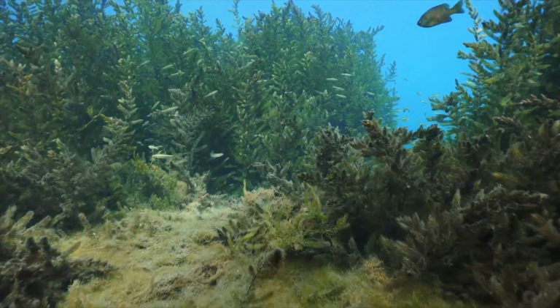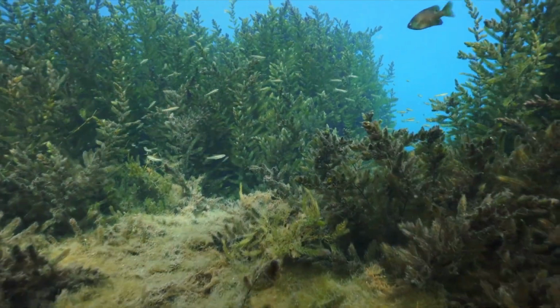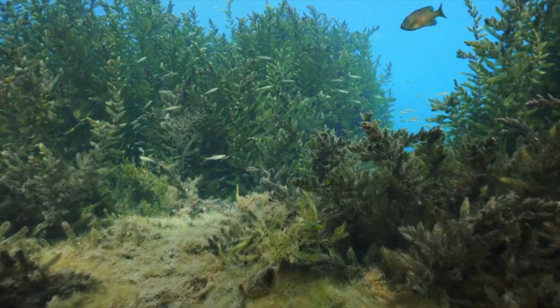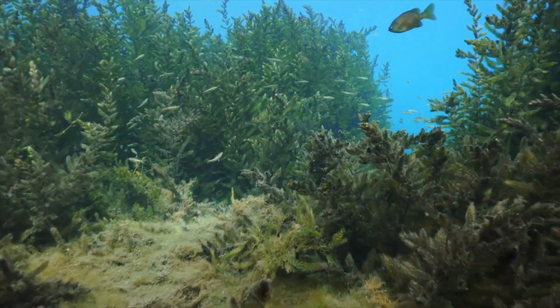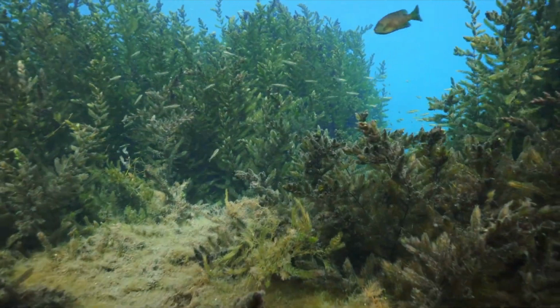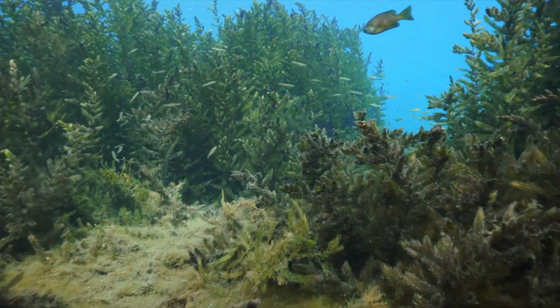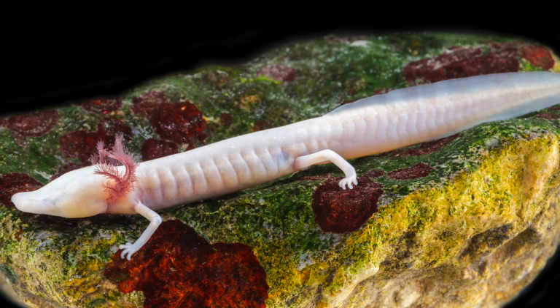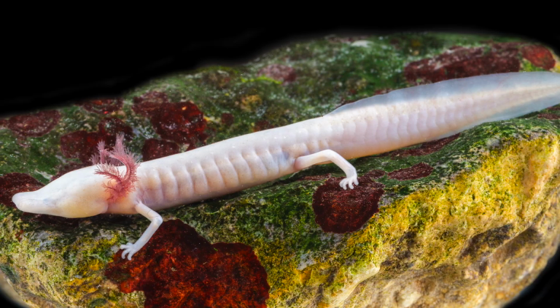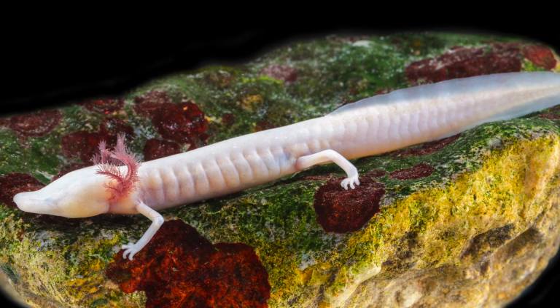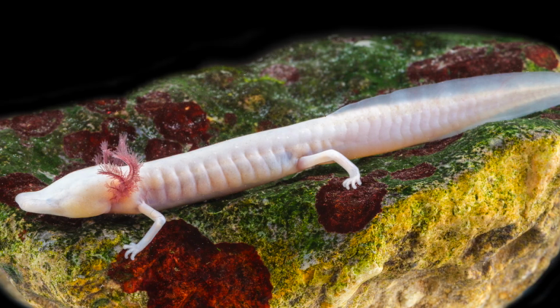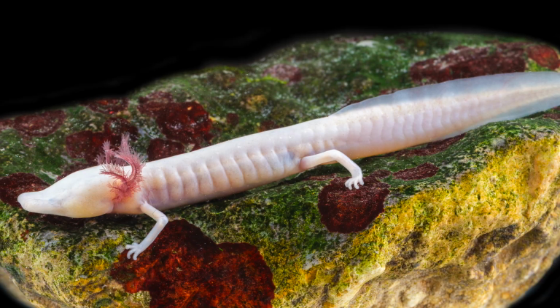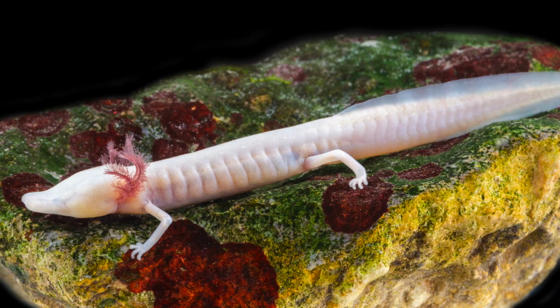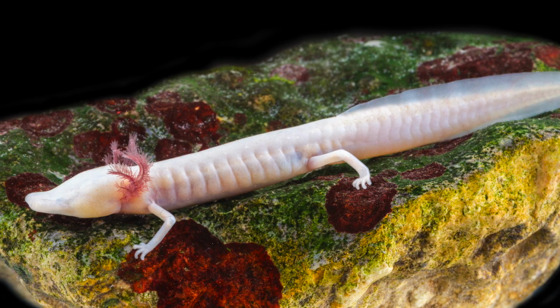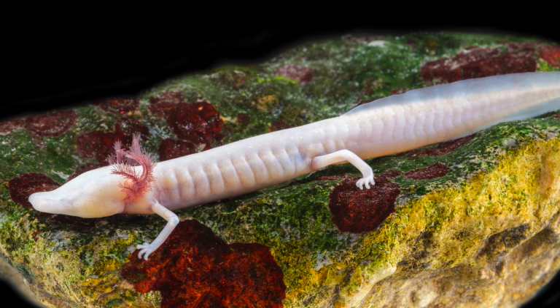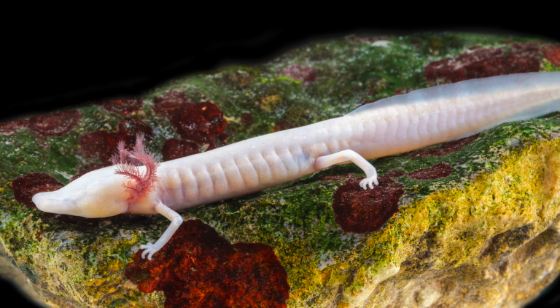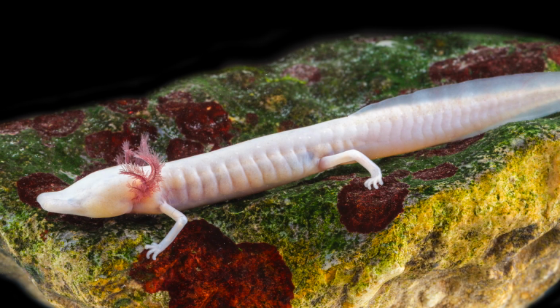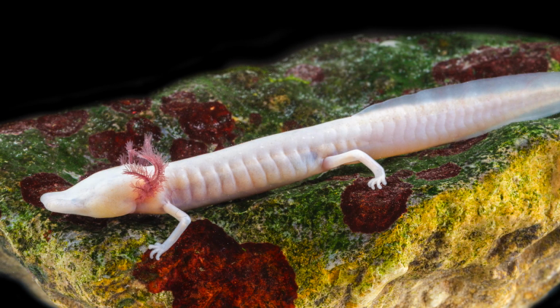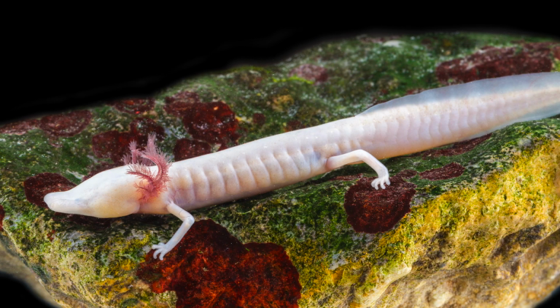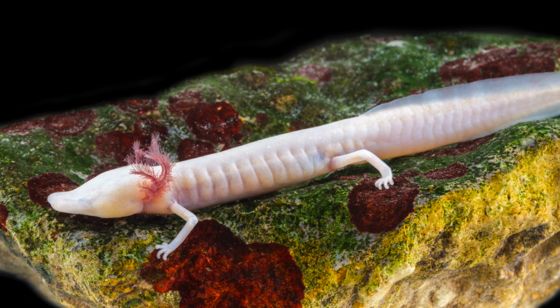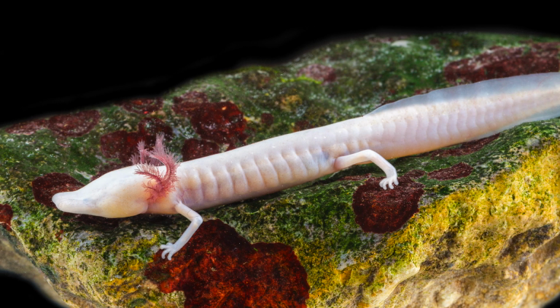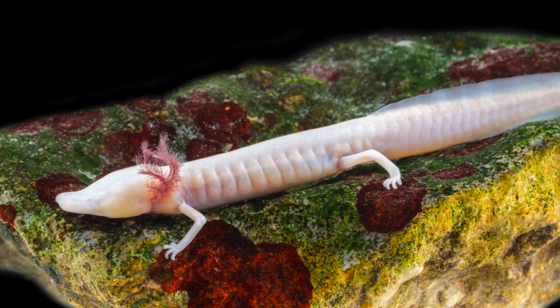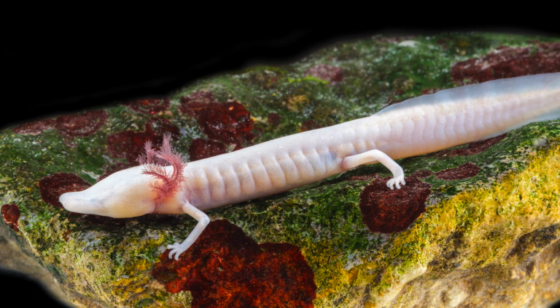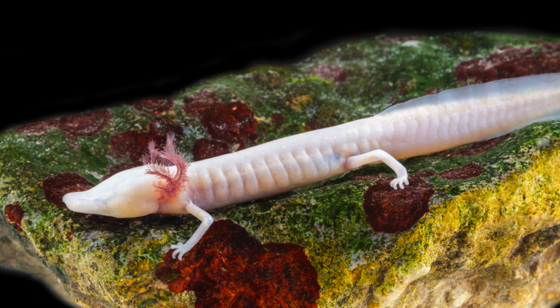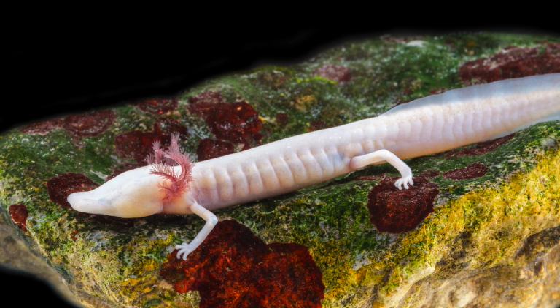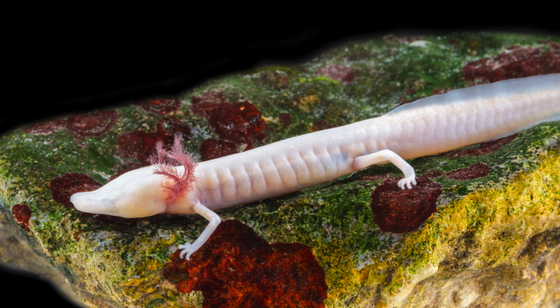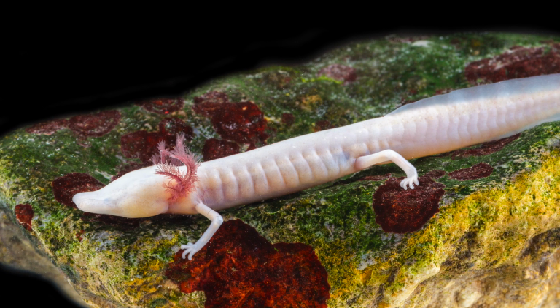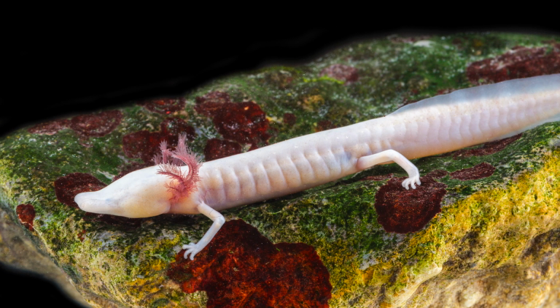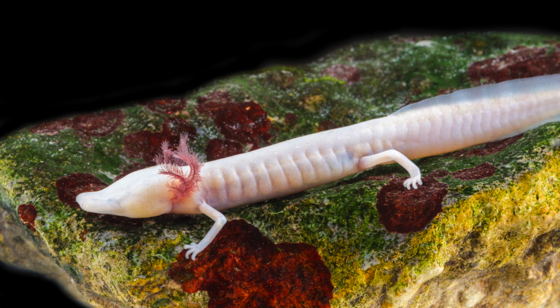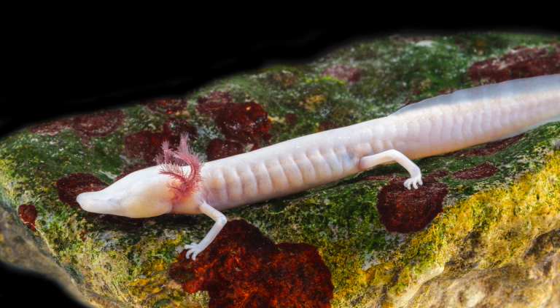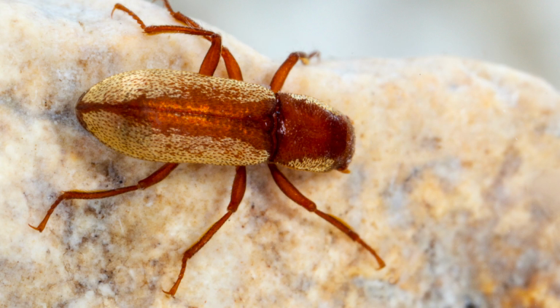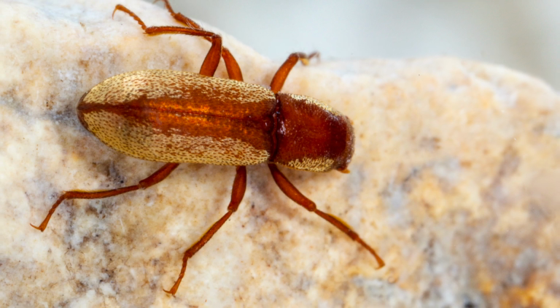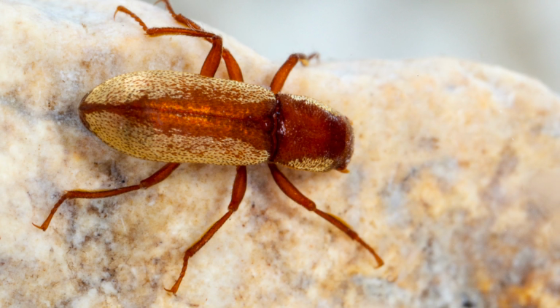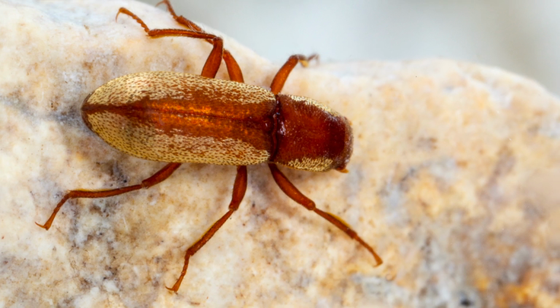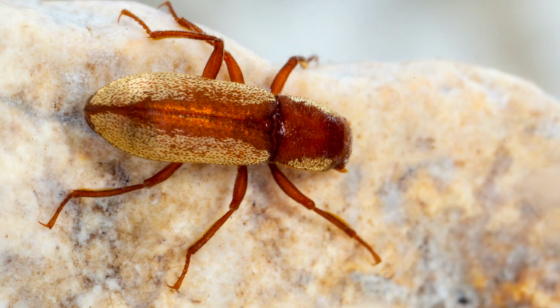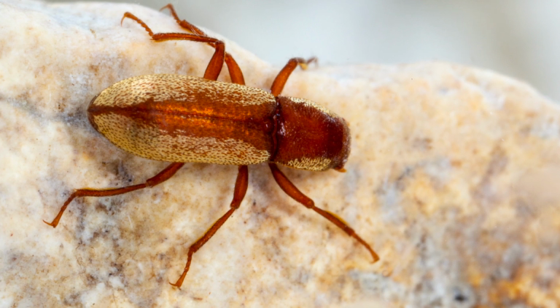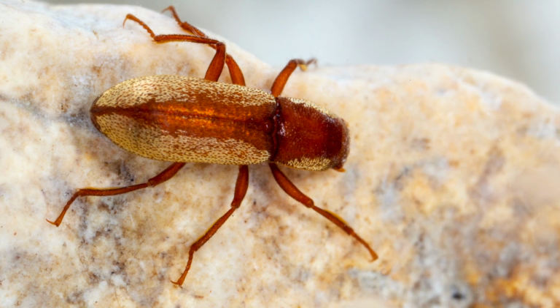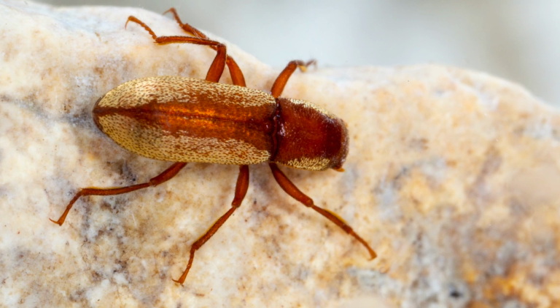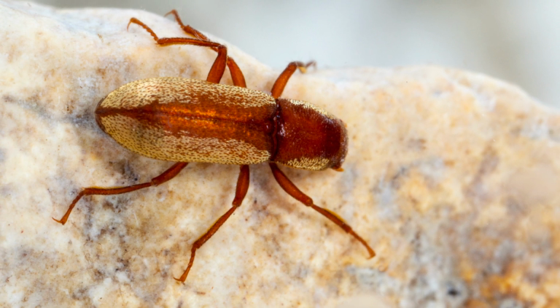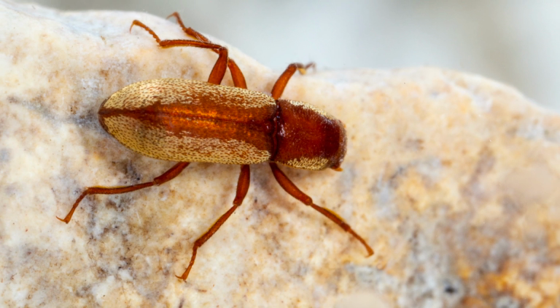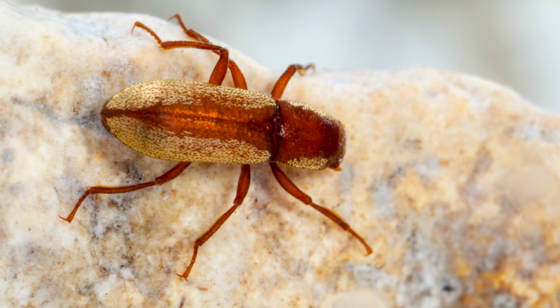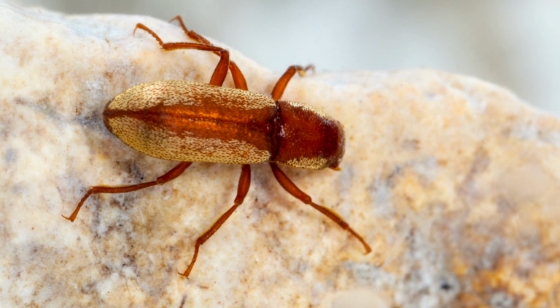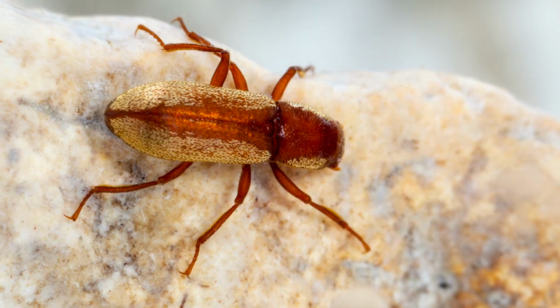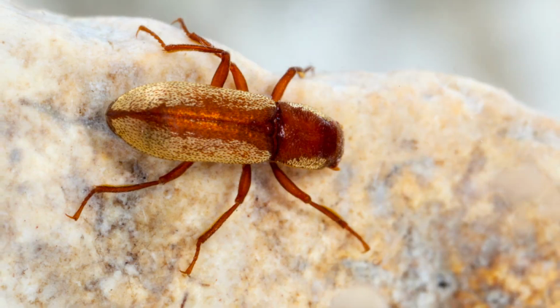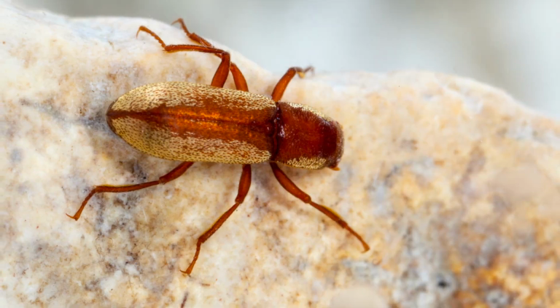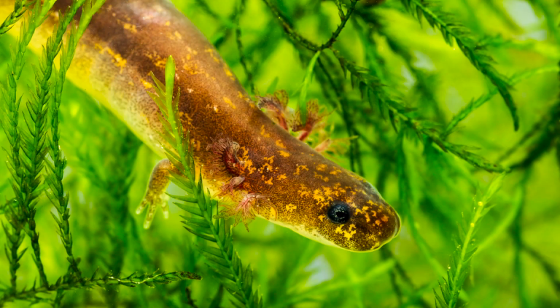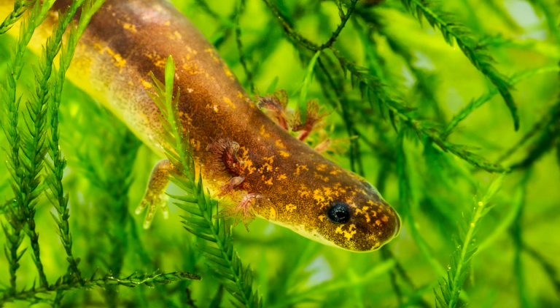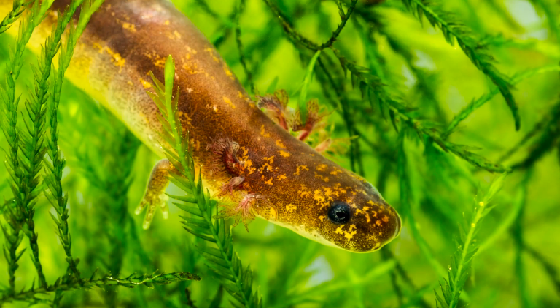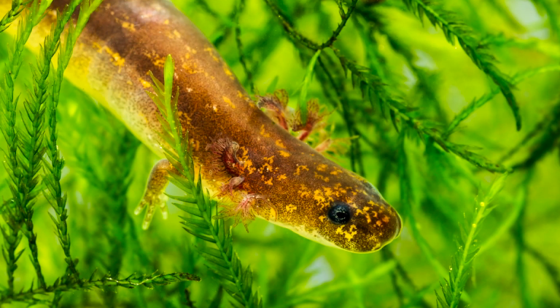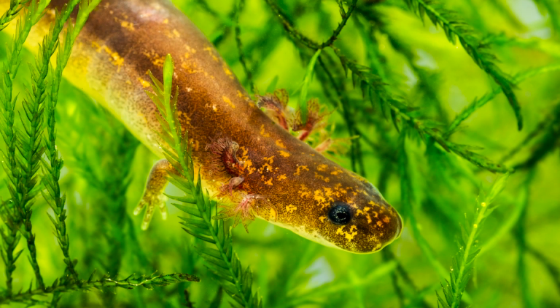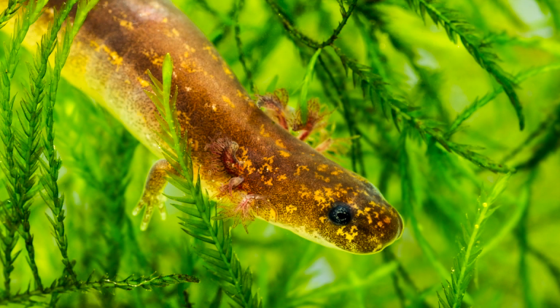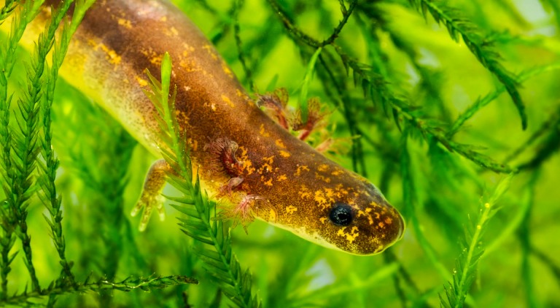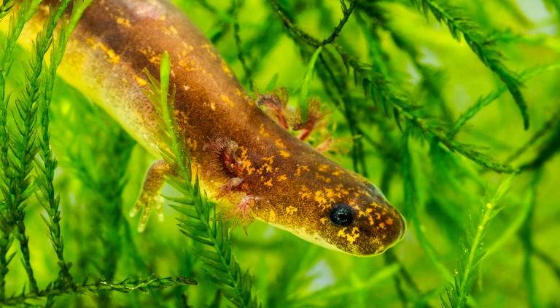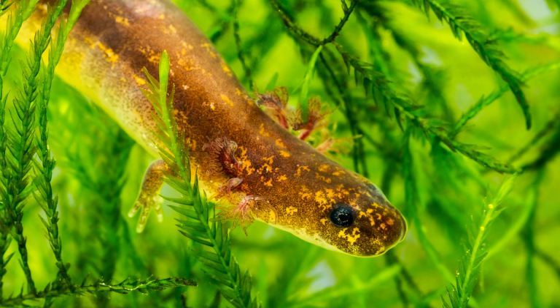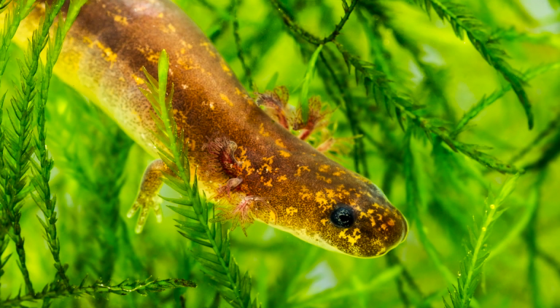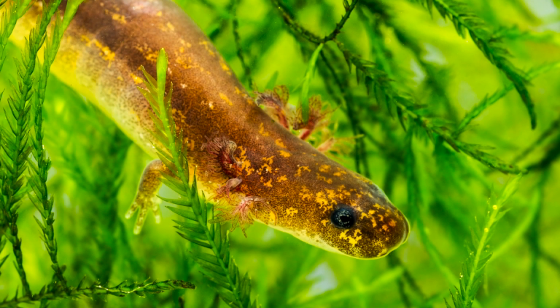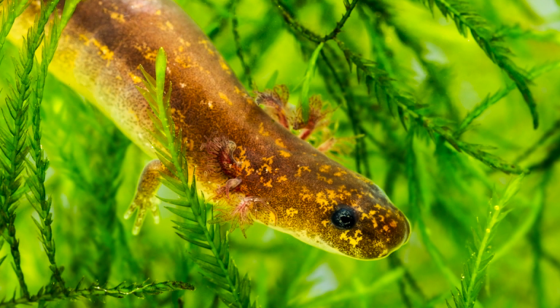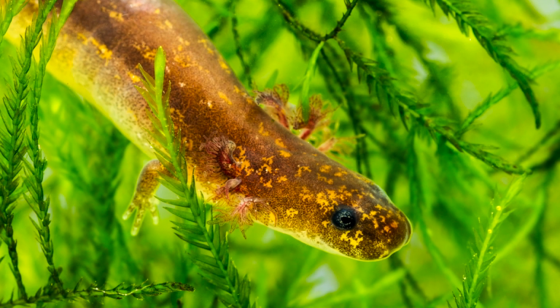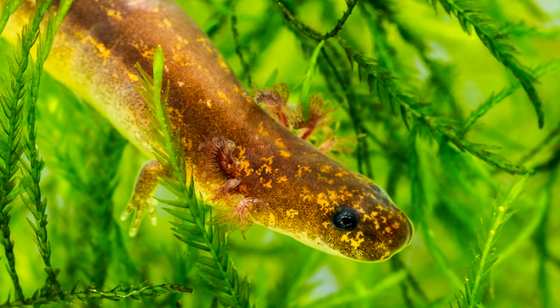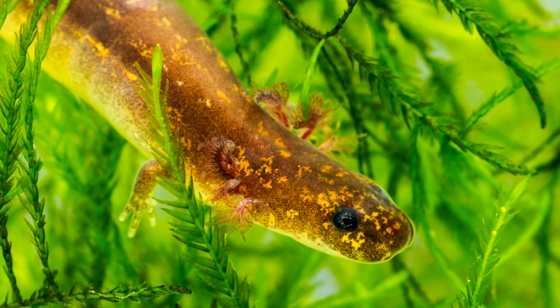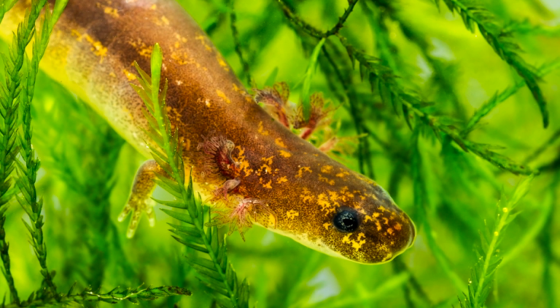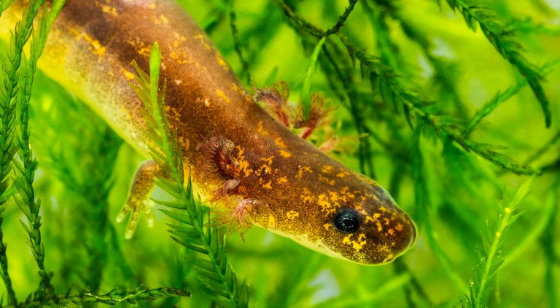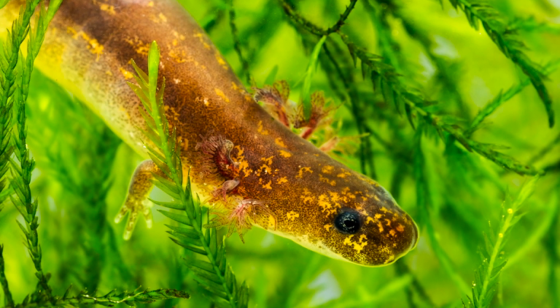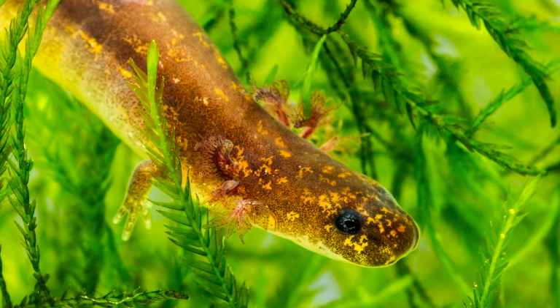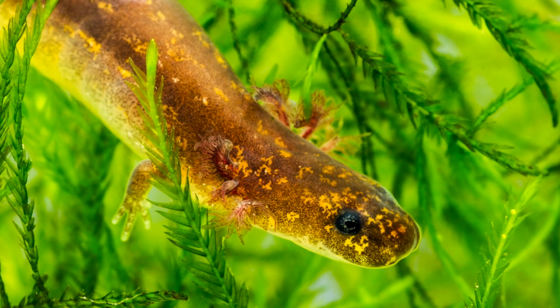Not only for the endangered species, but for the health of the ecosystem in general.